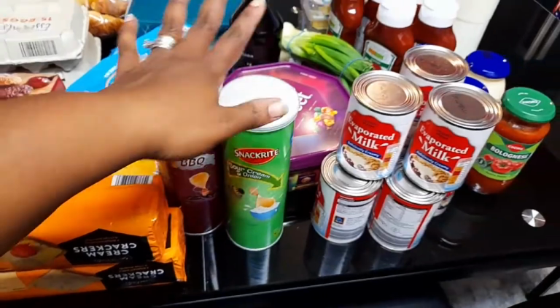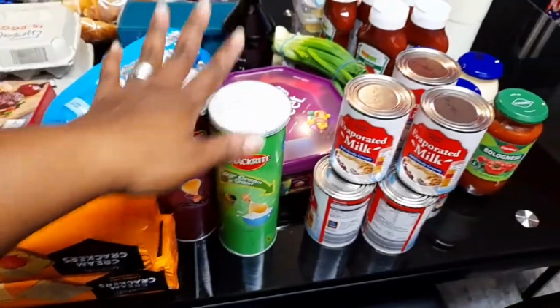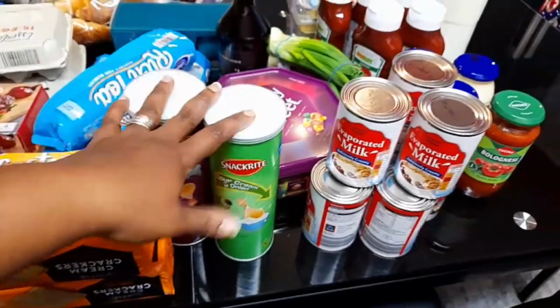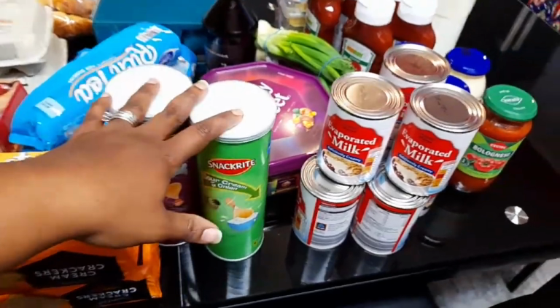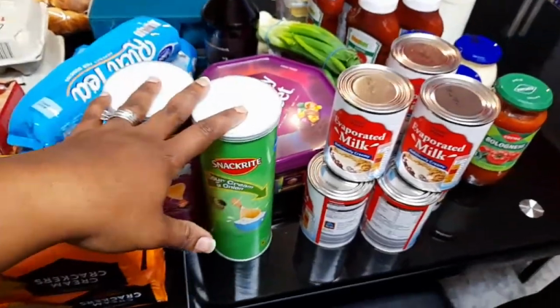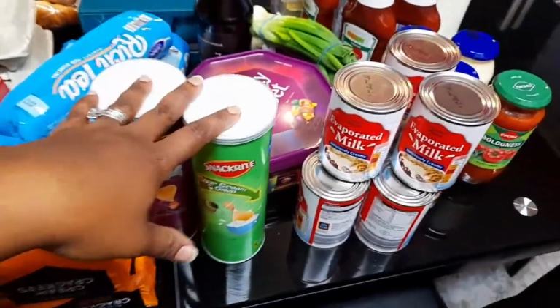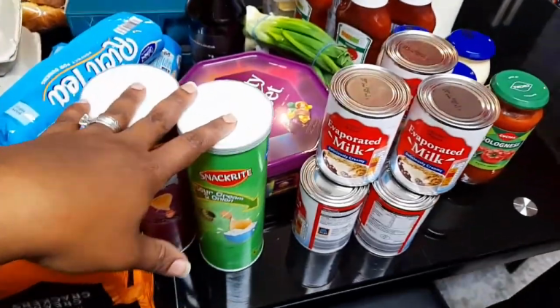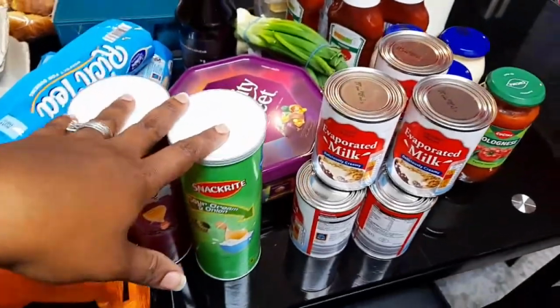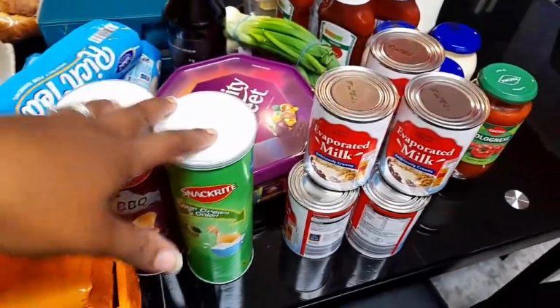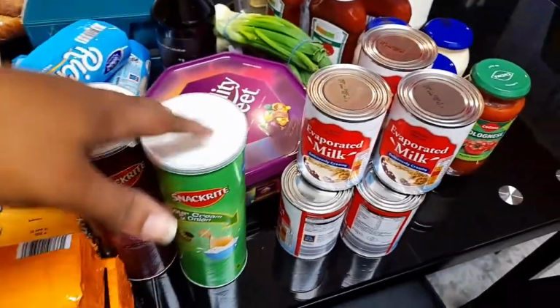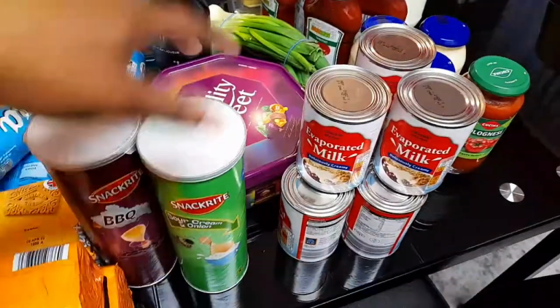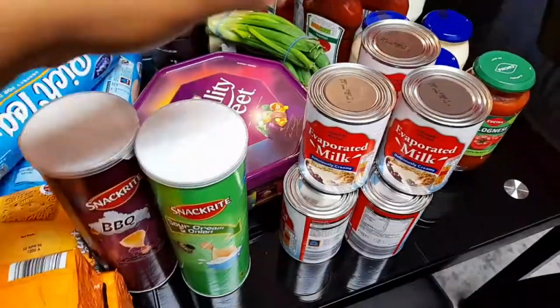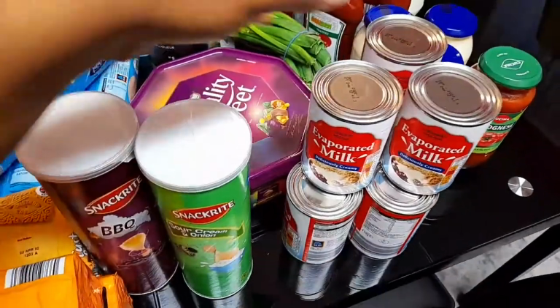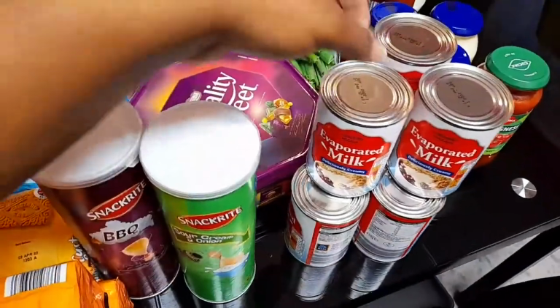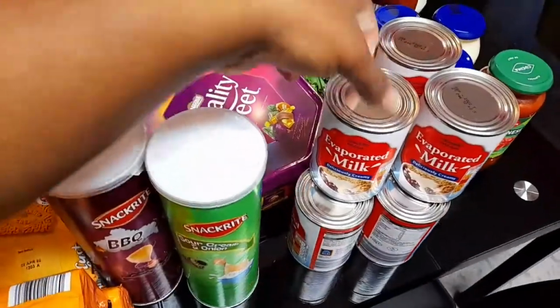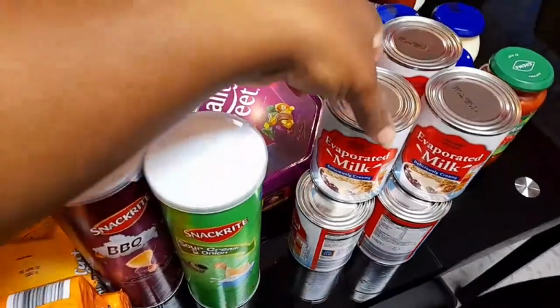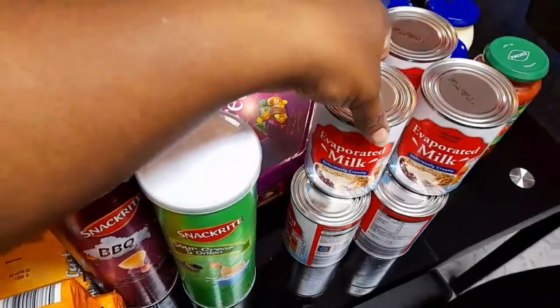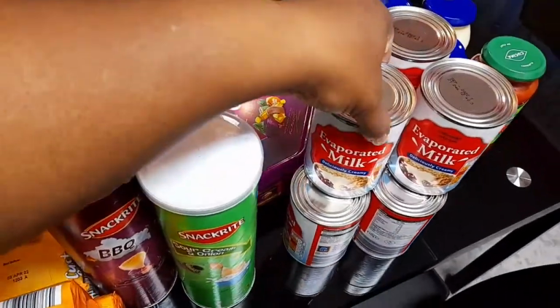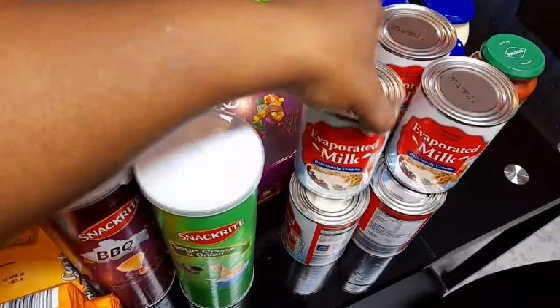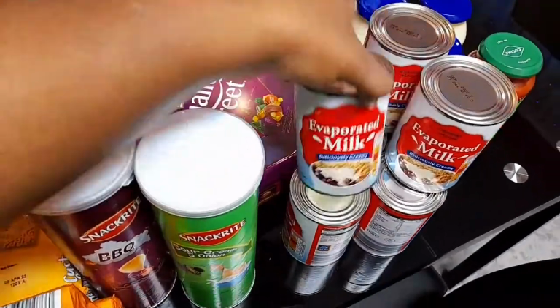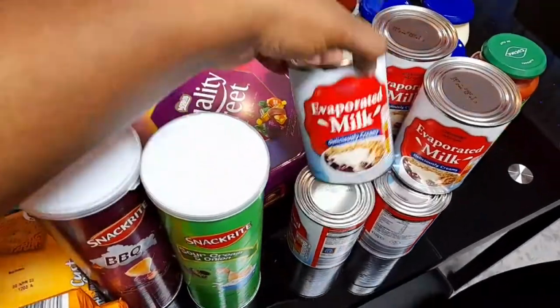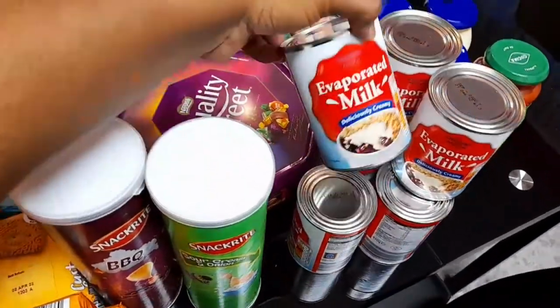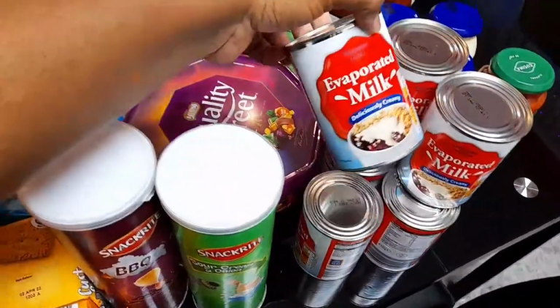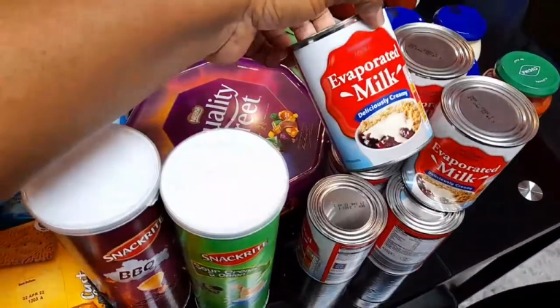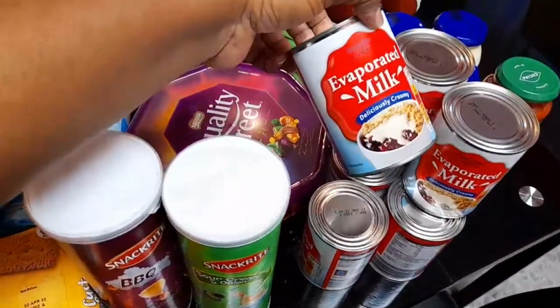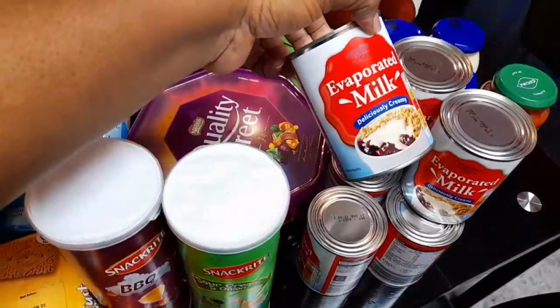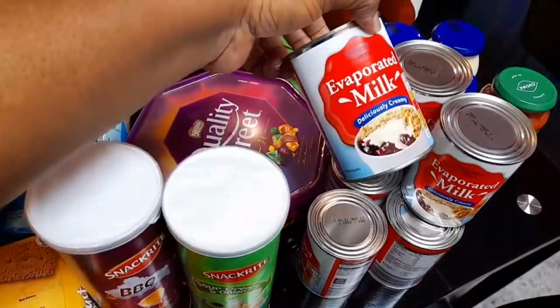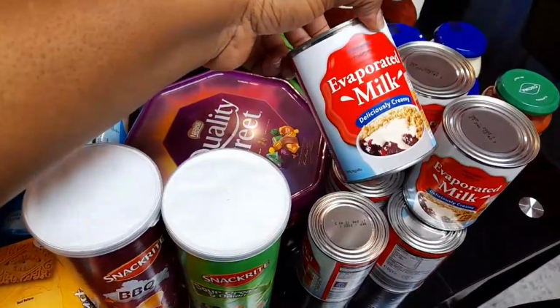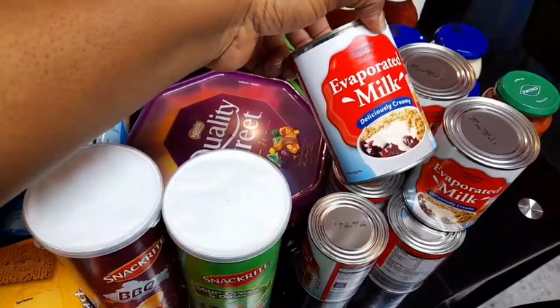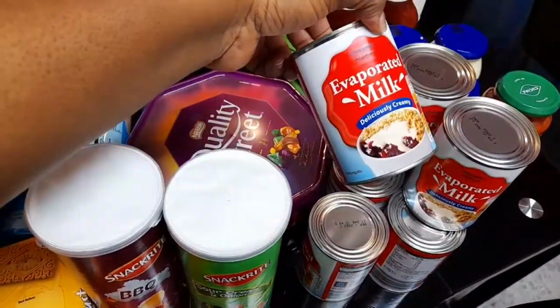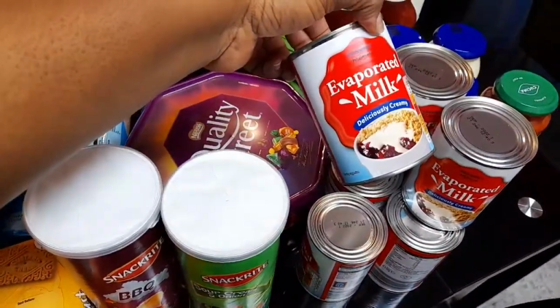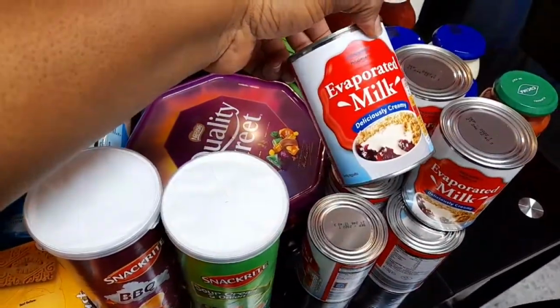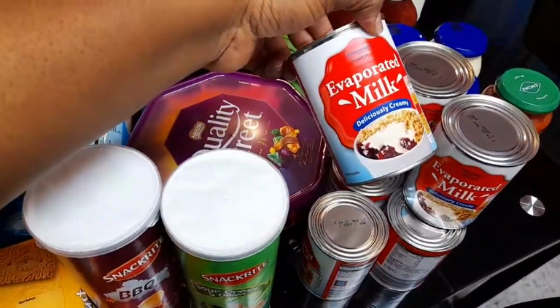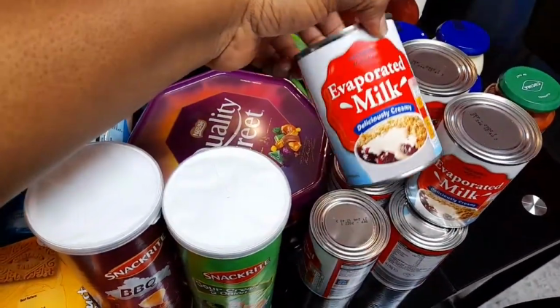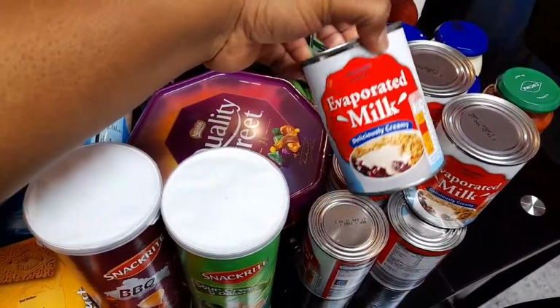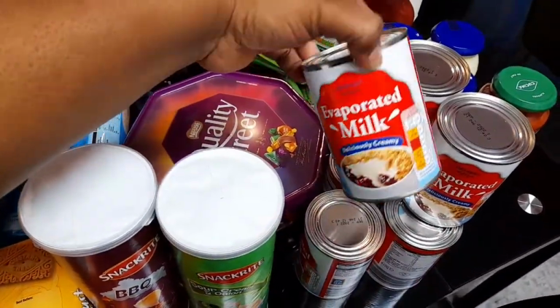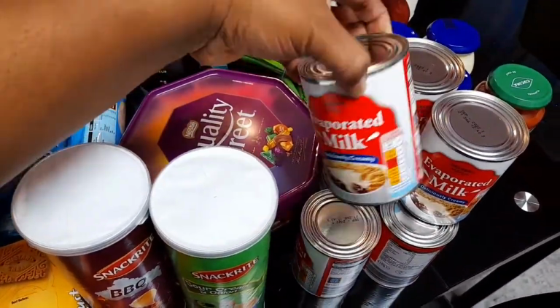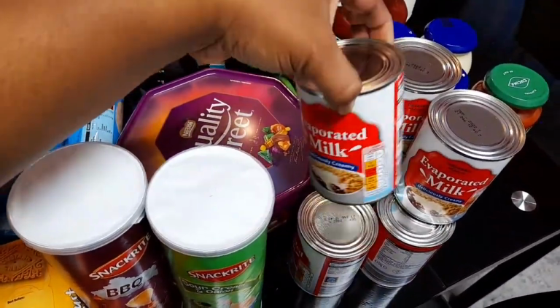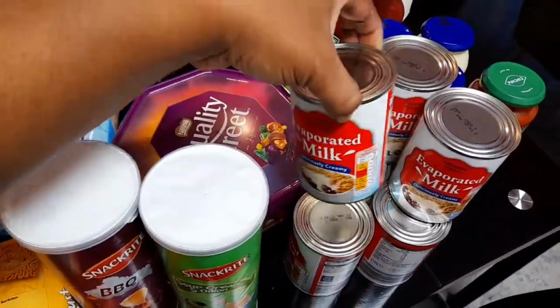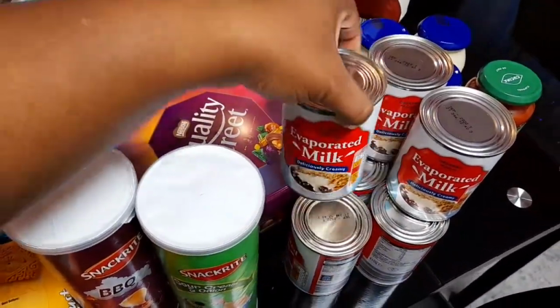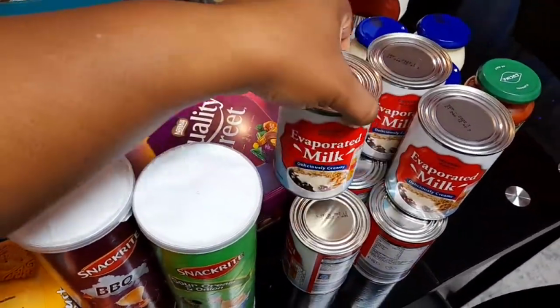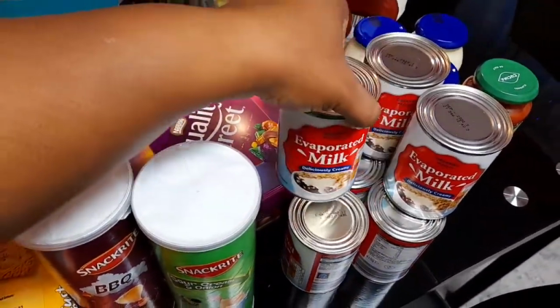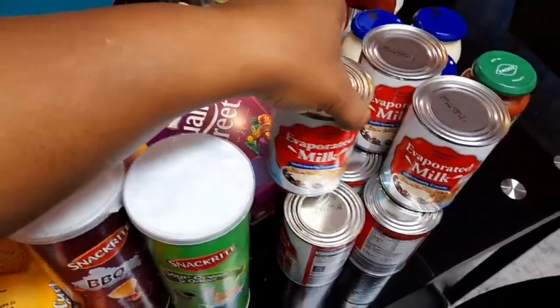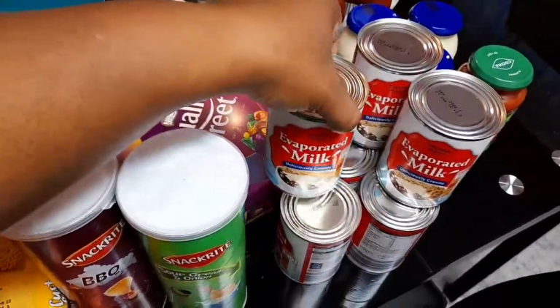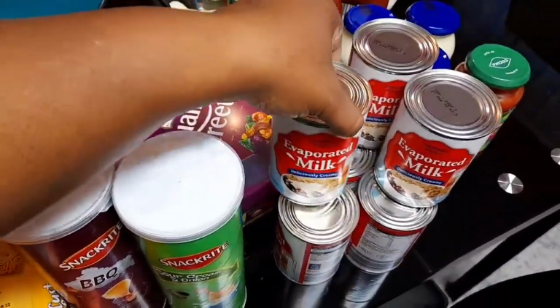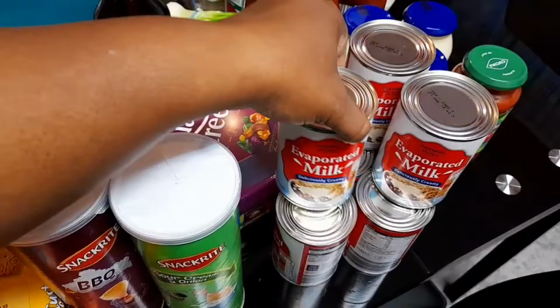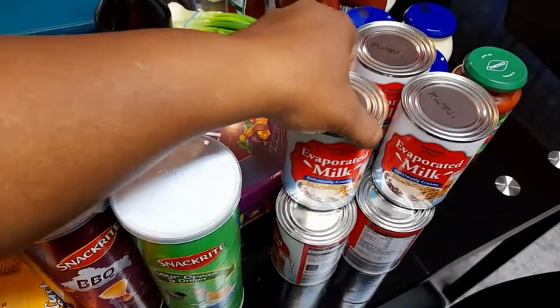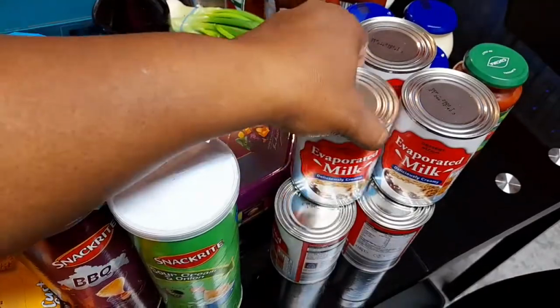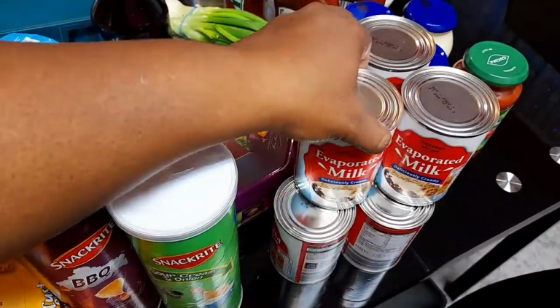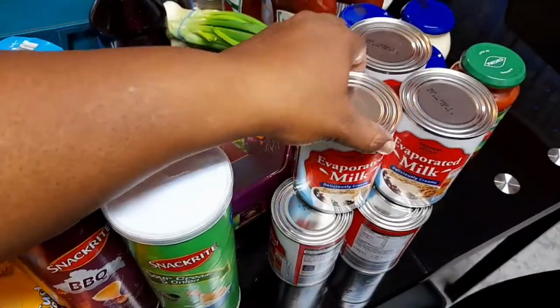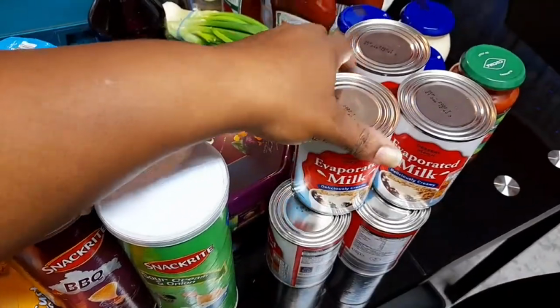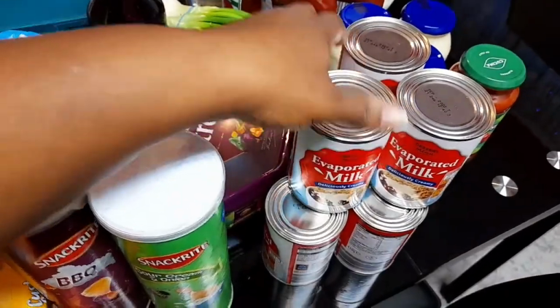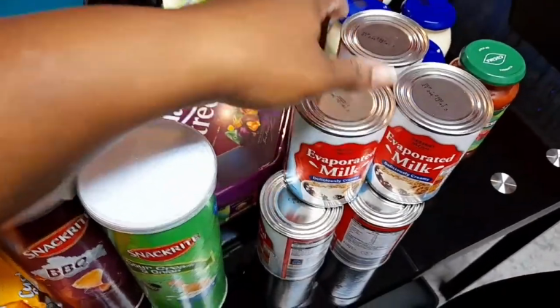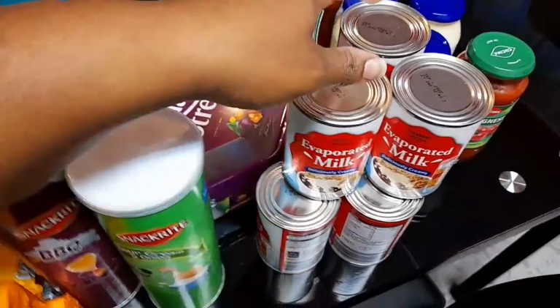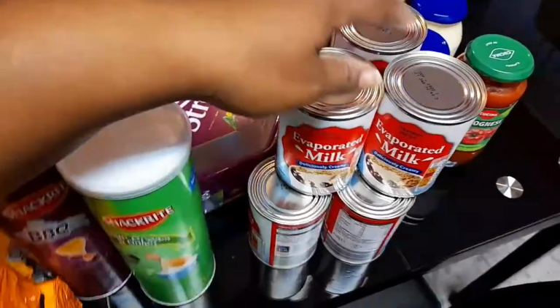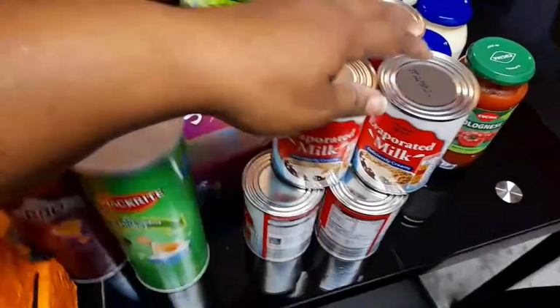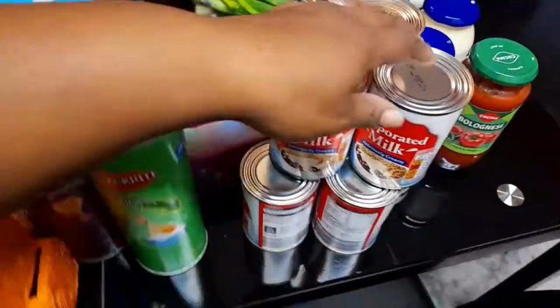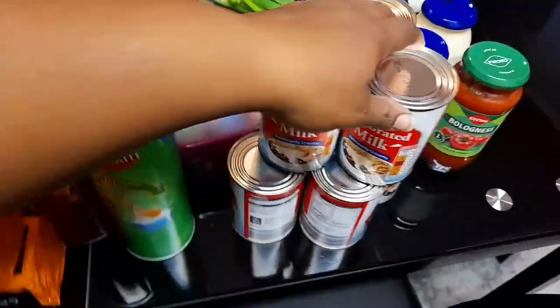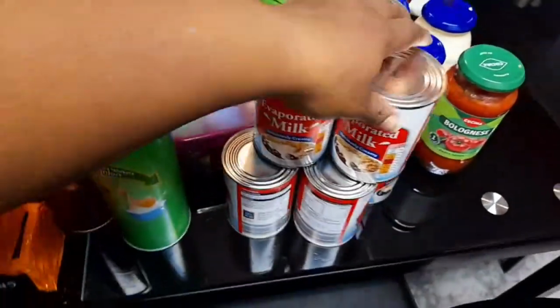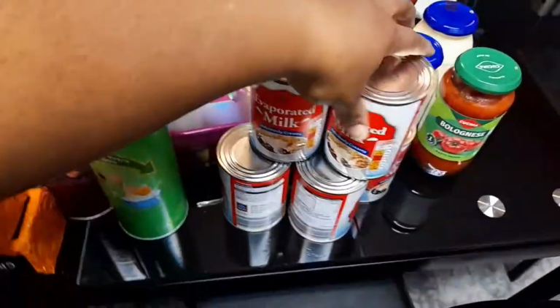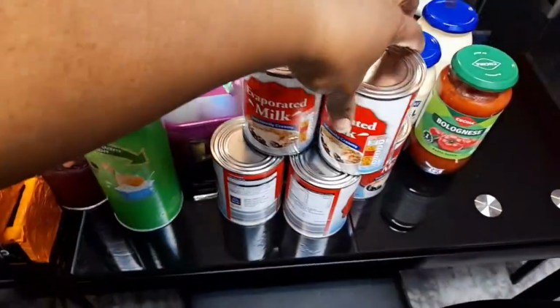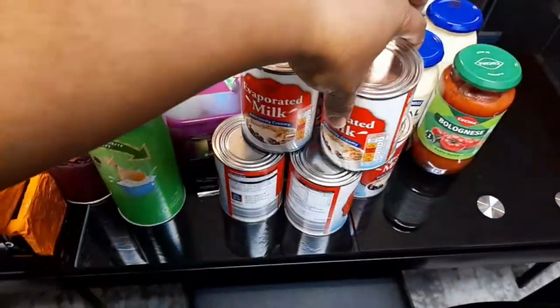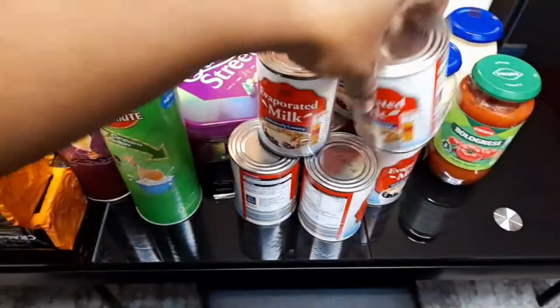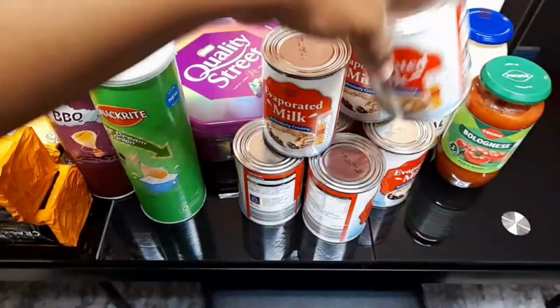And over here I got some evaporated milk — I got eight of them.